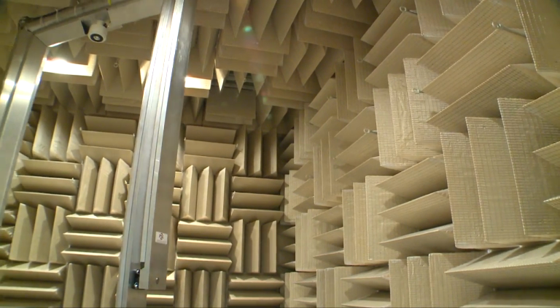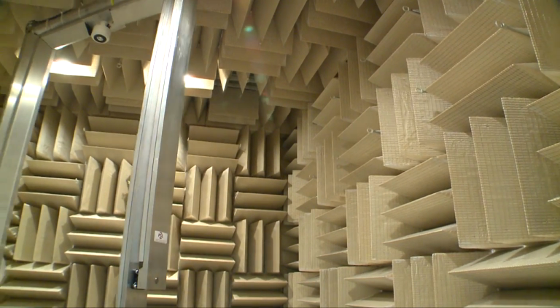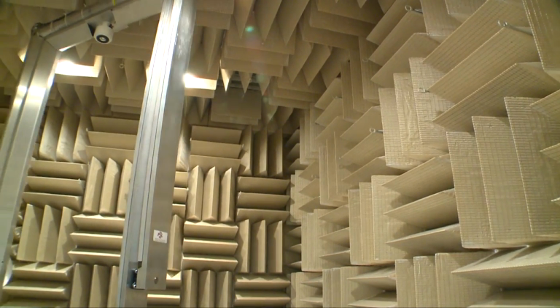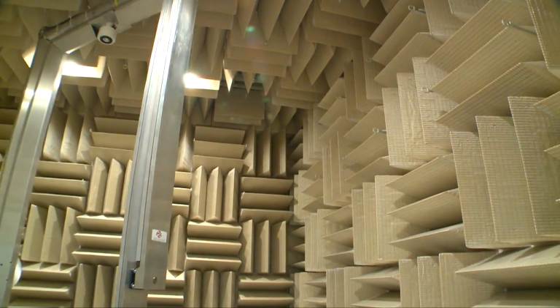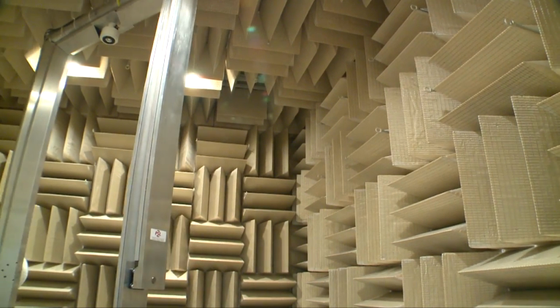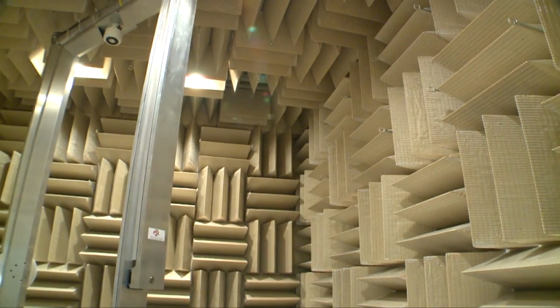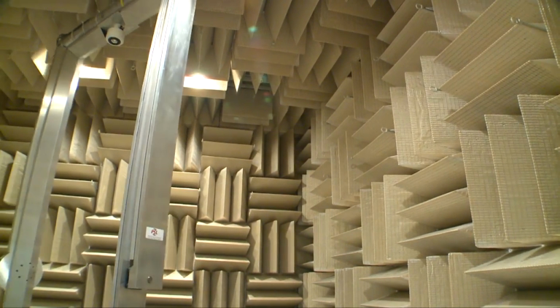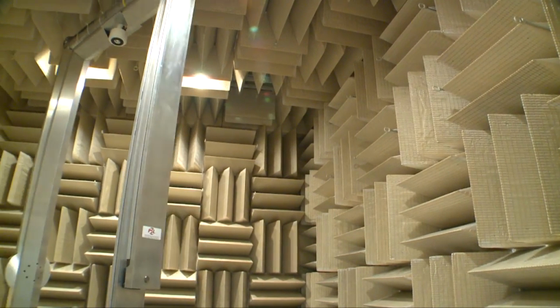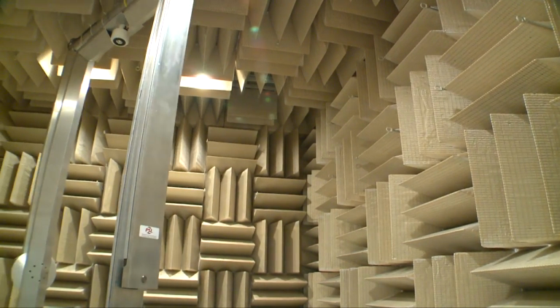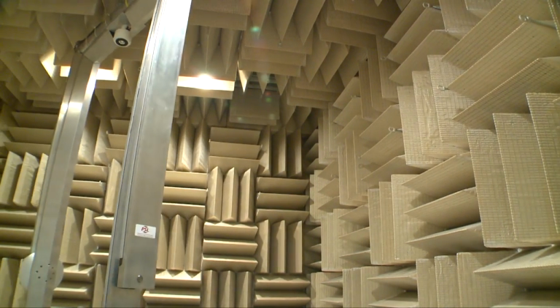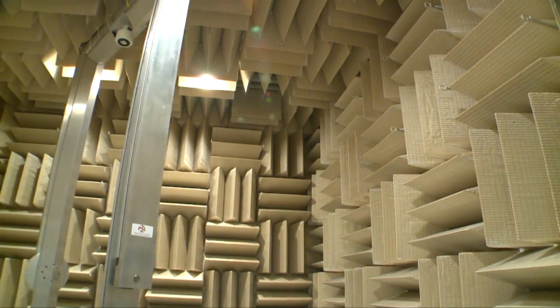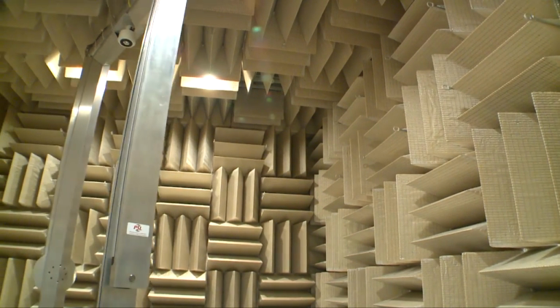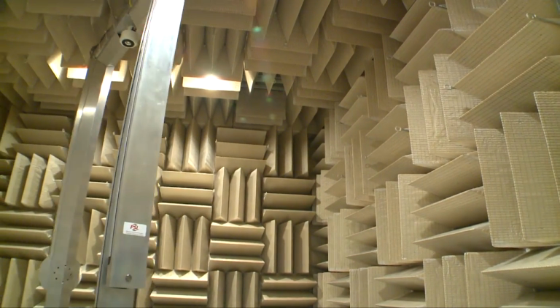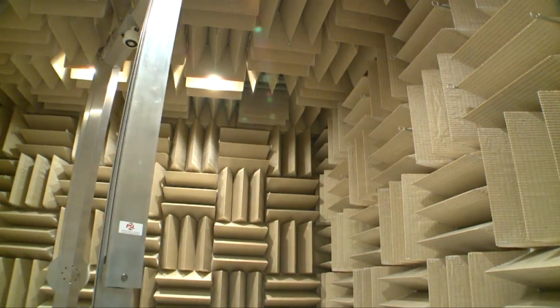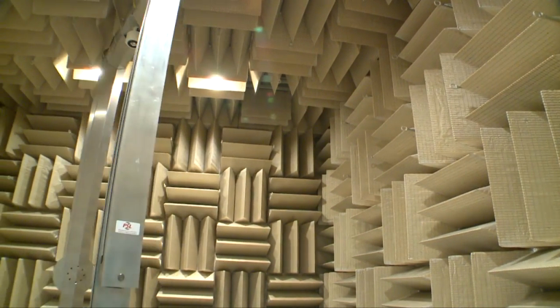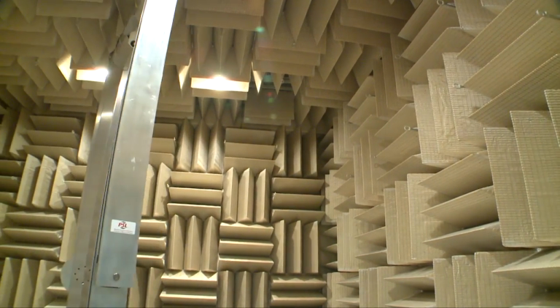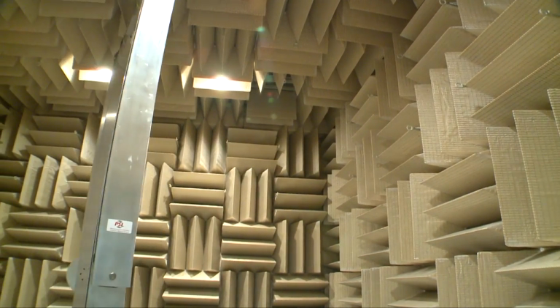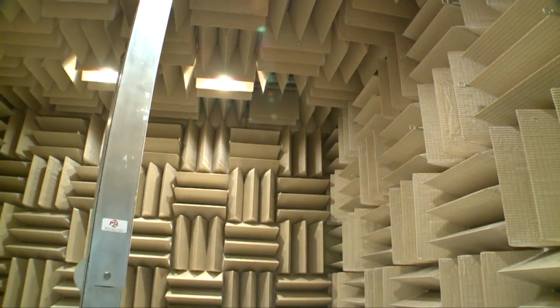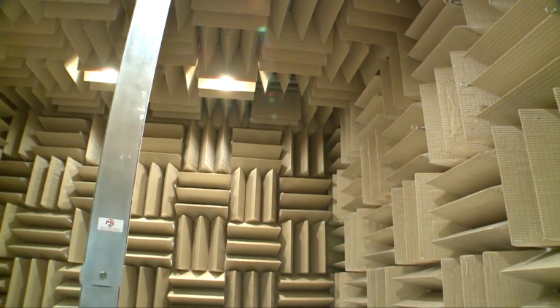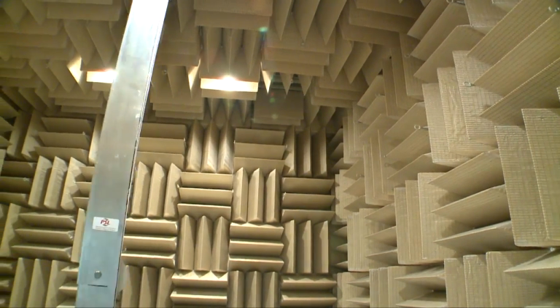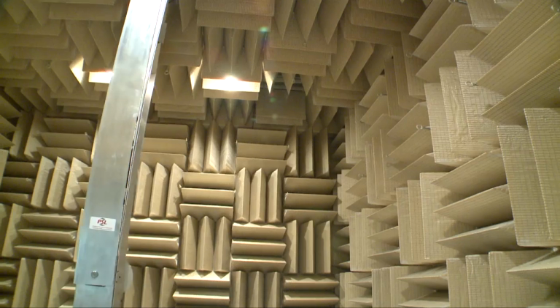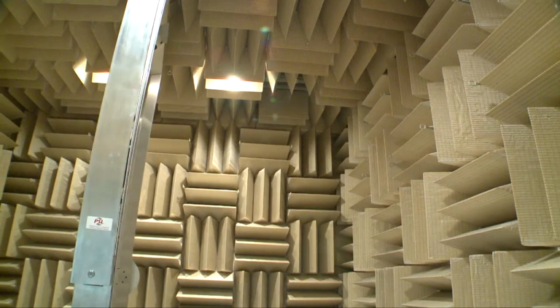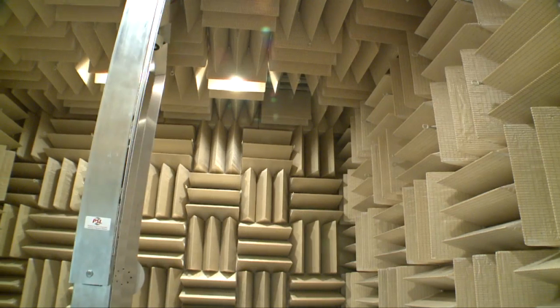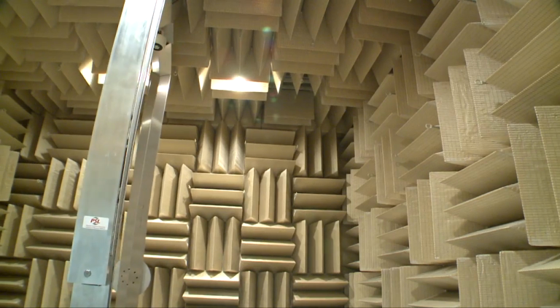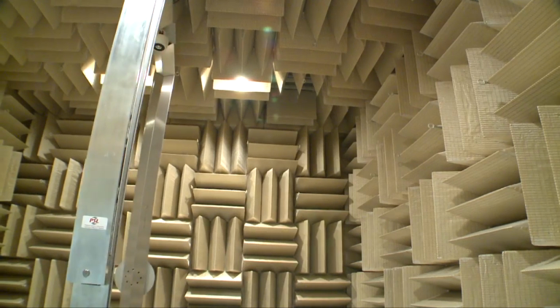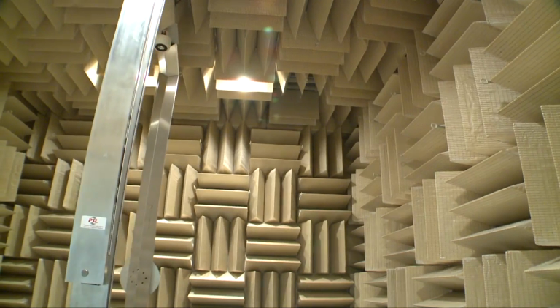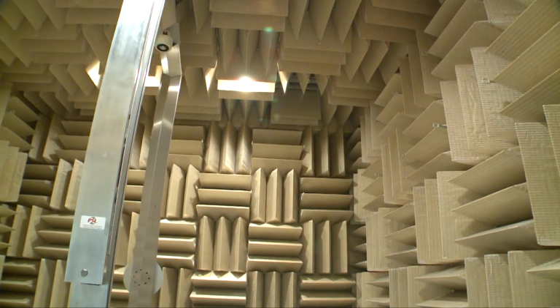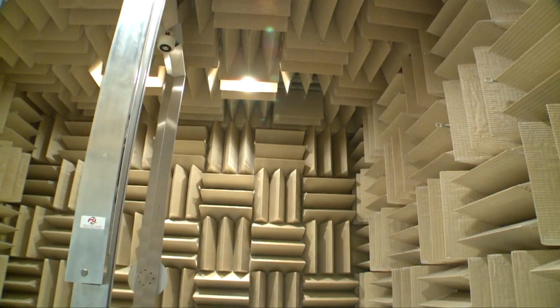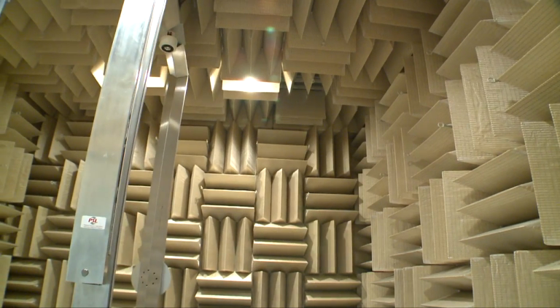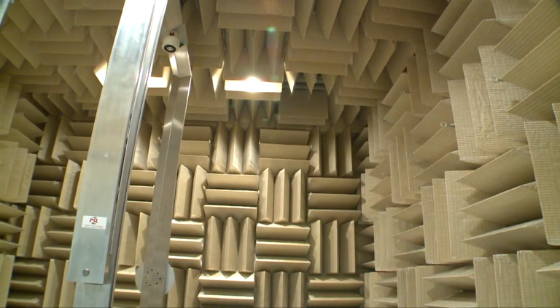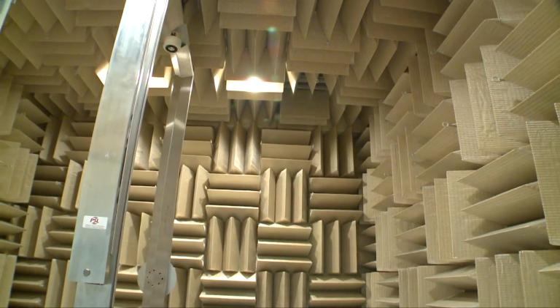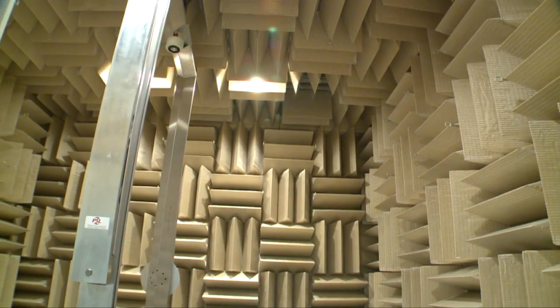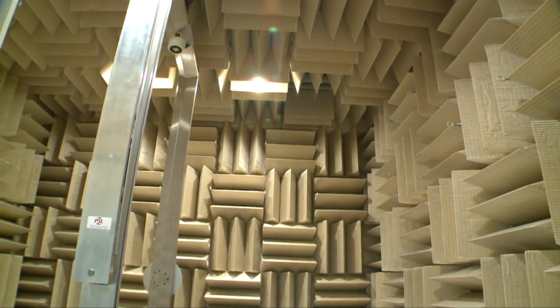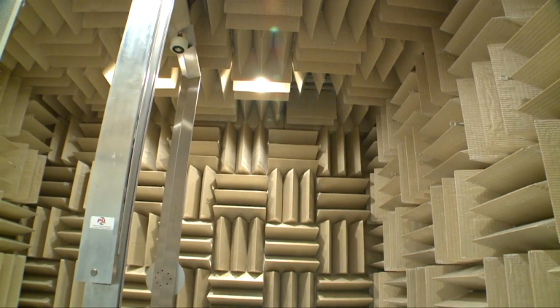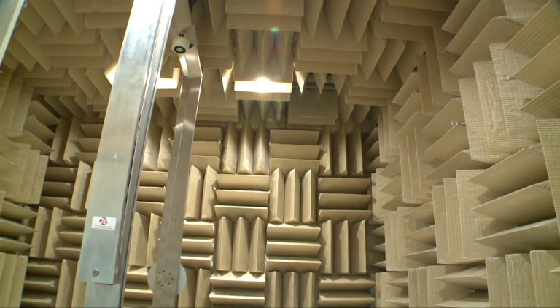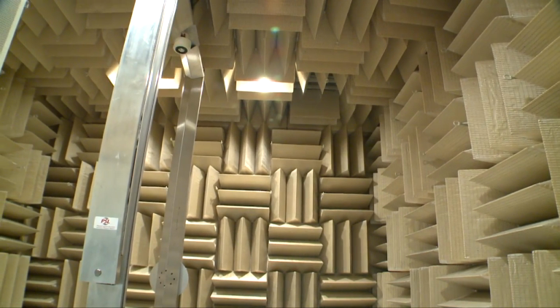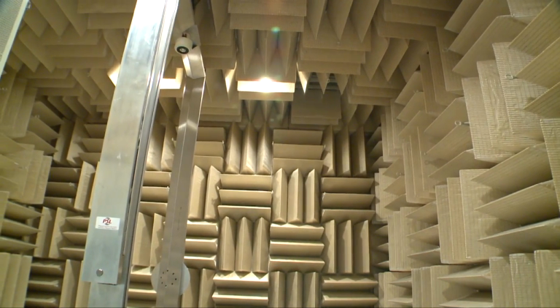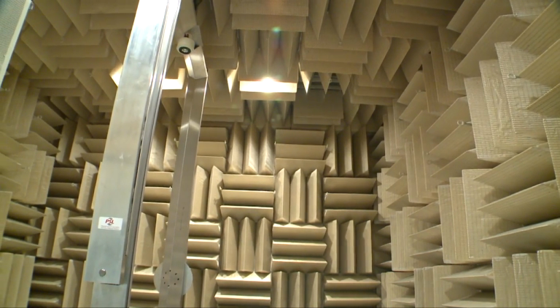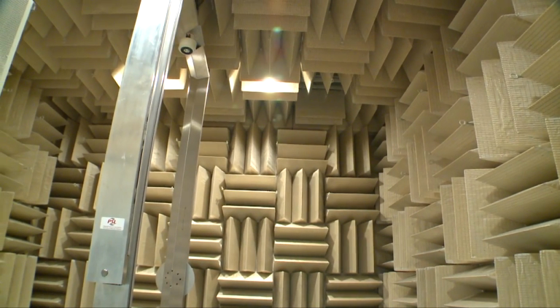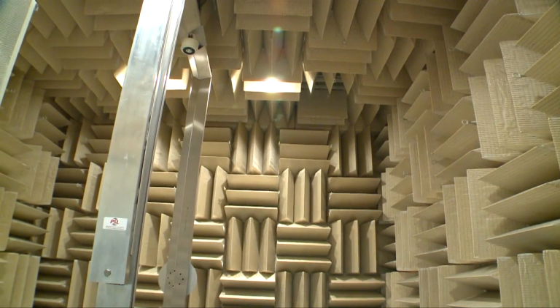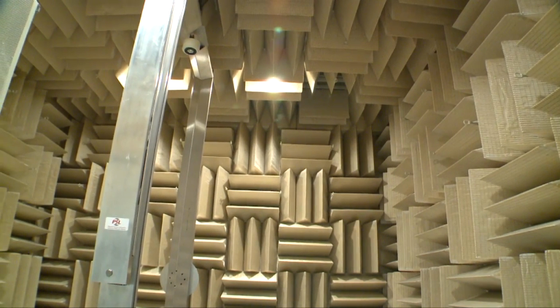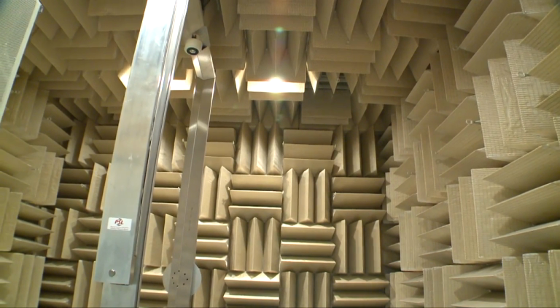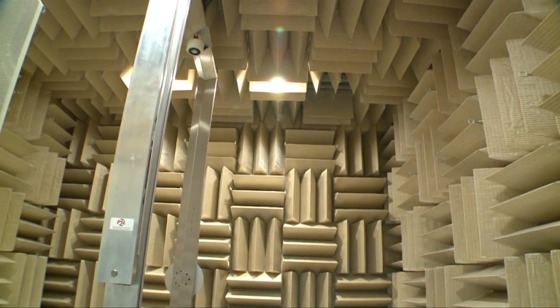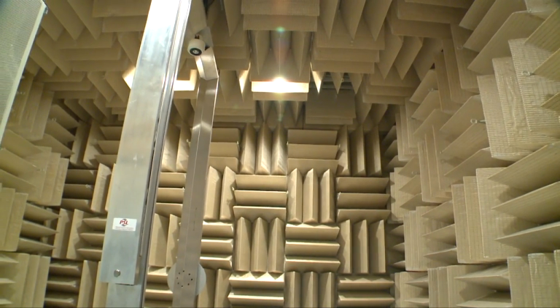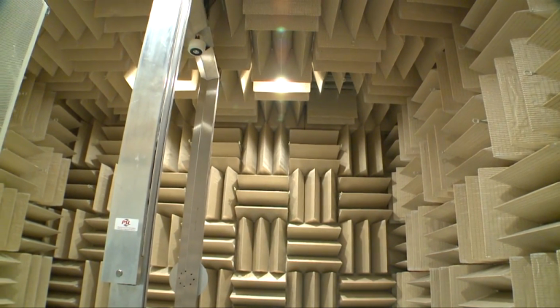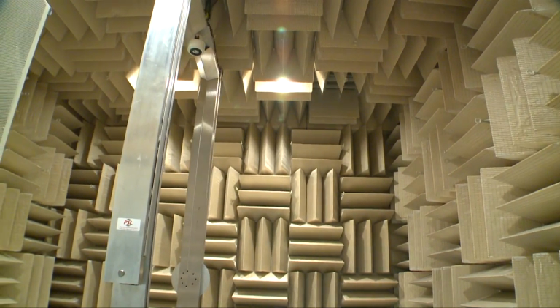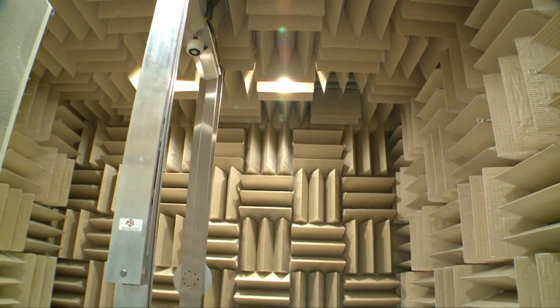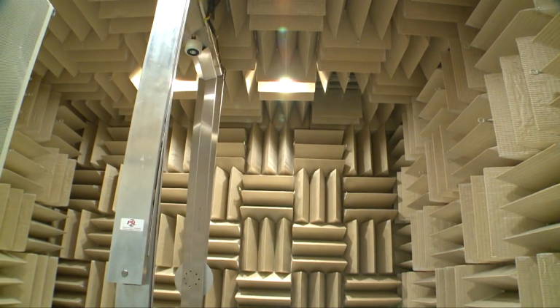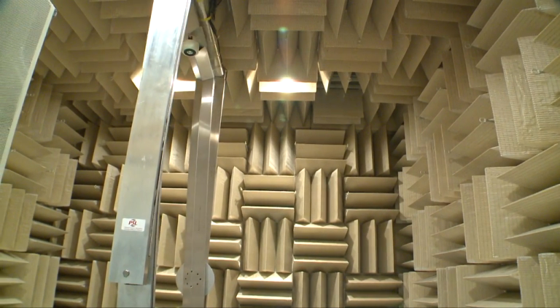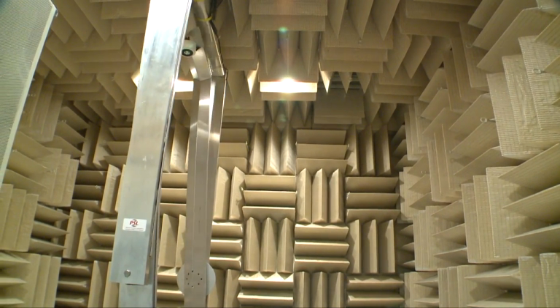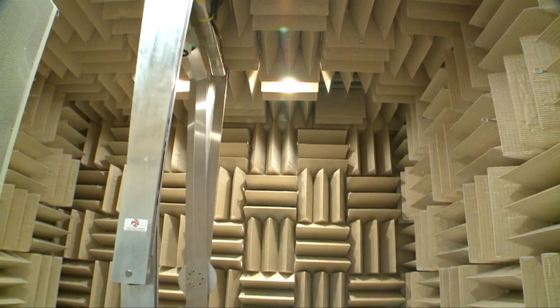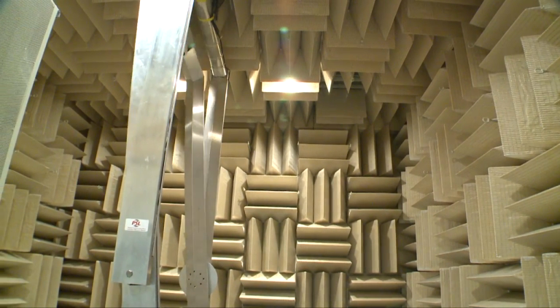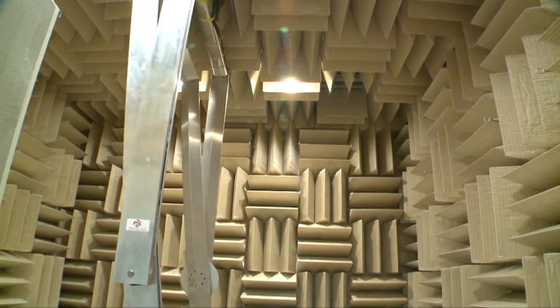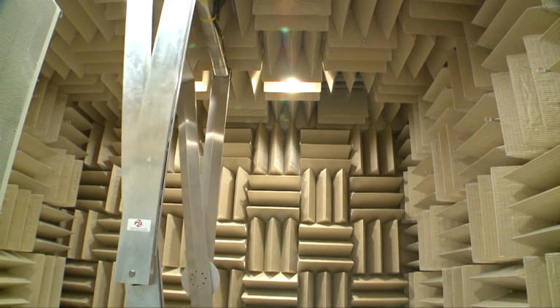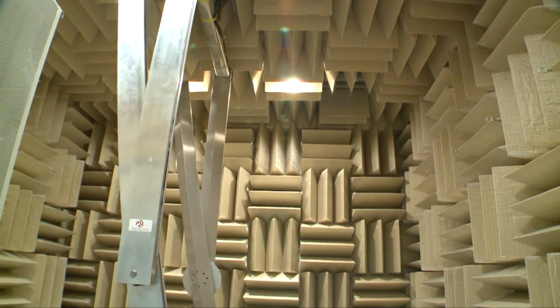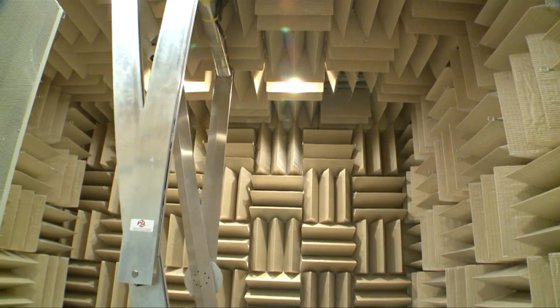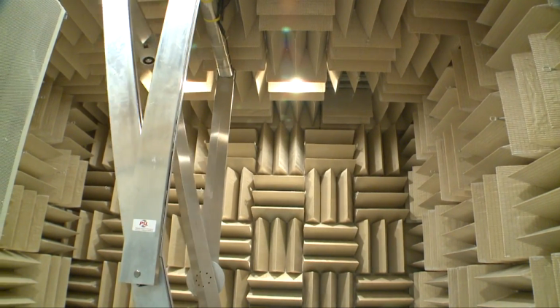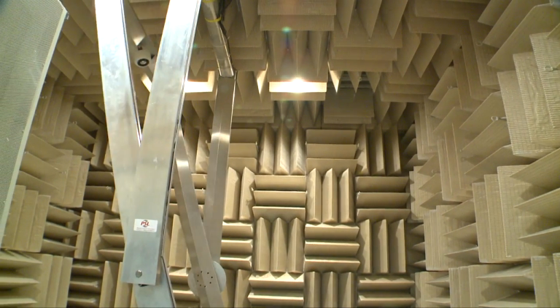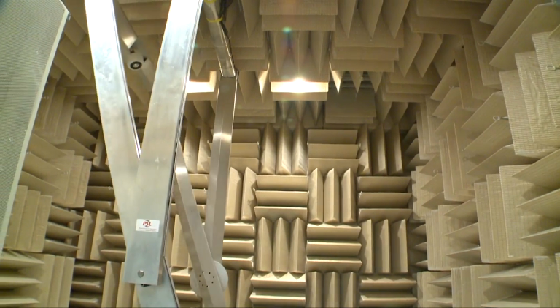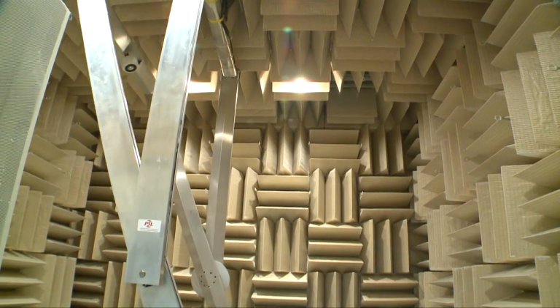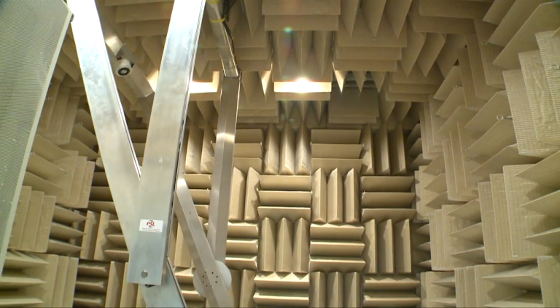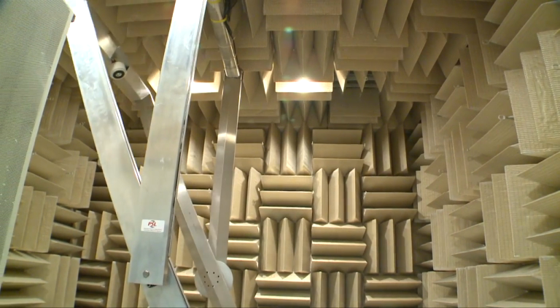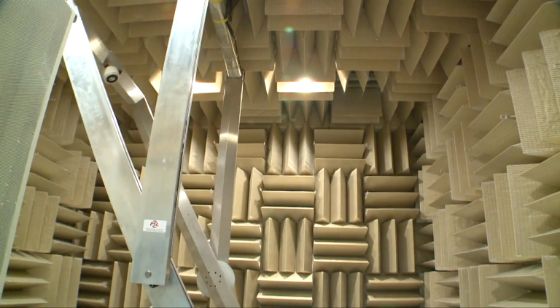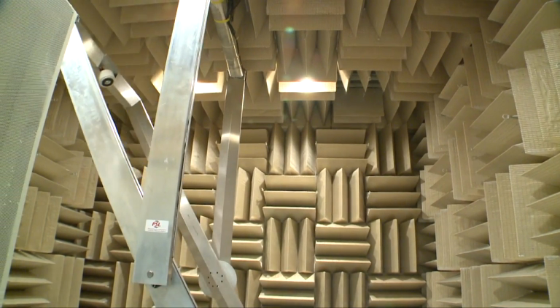If we can accurately simulate space — auditory space over headphones — that's an extraordinarily powerful tool.